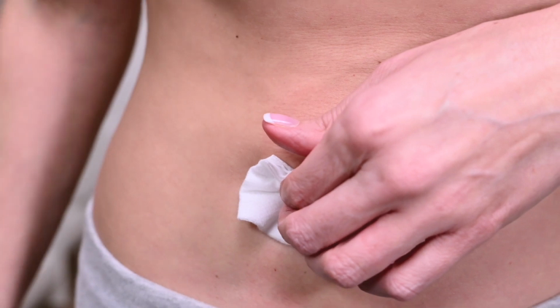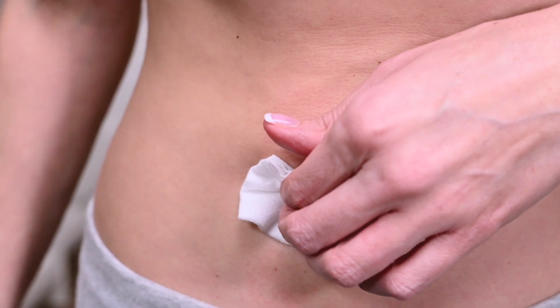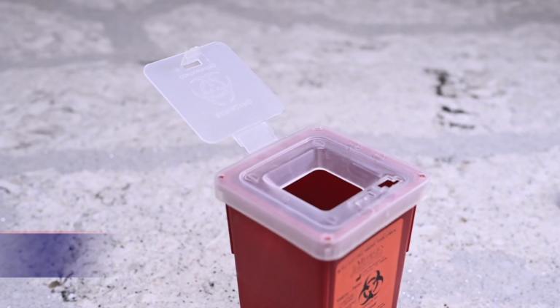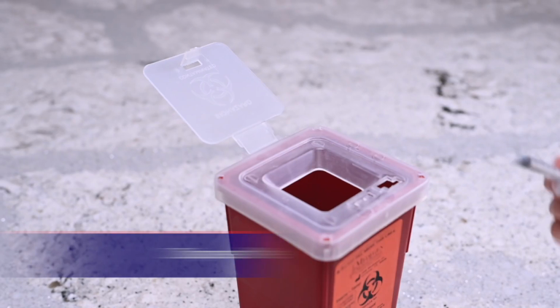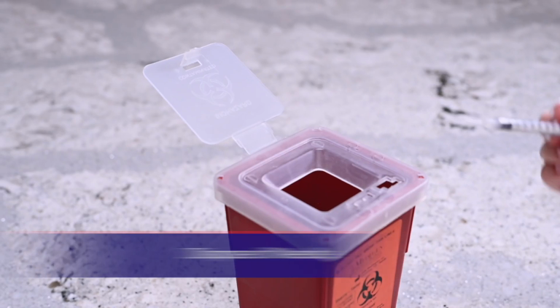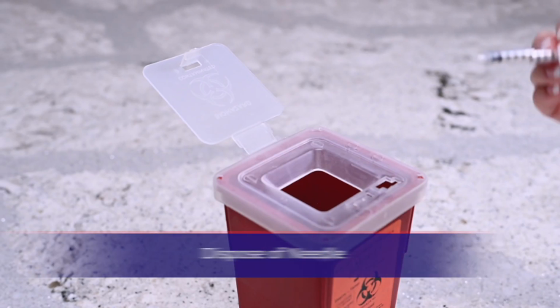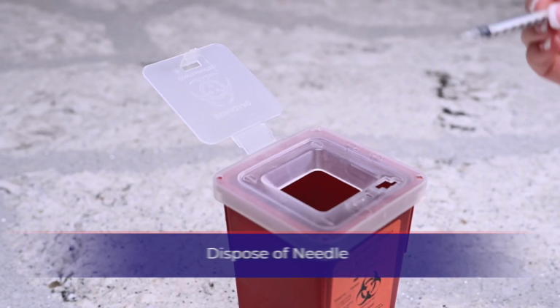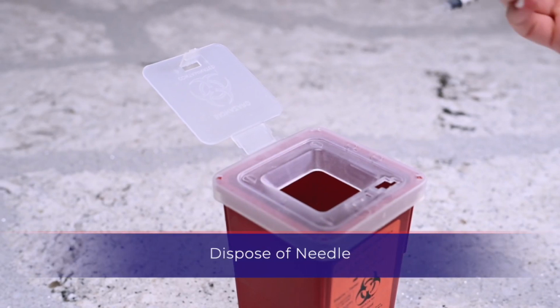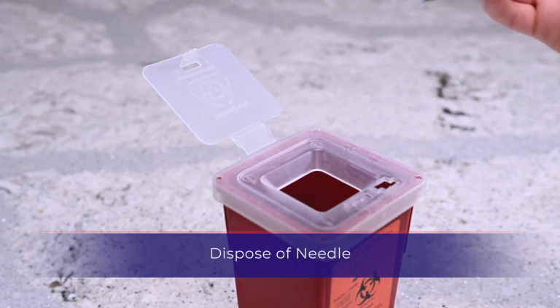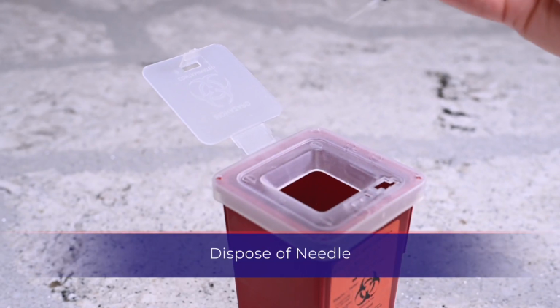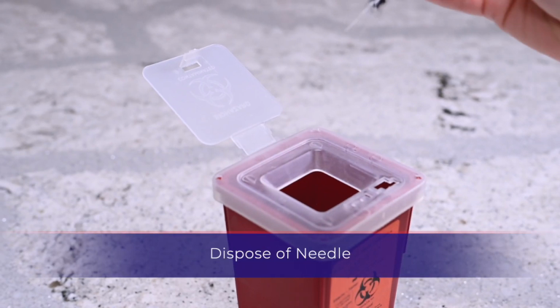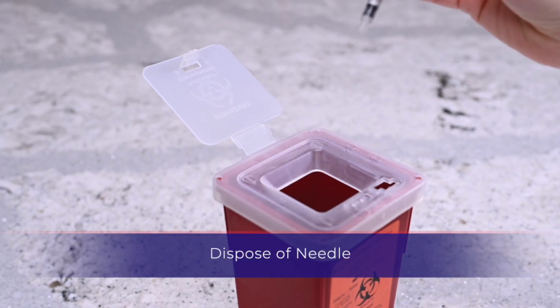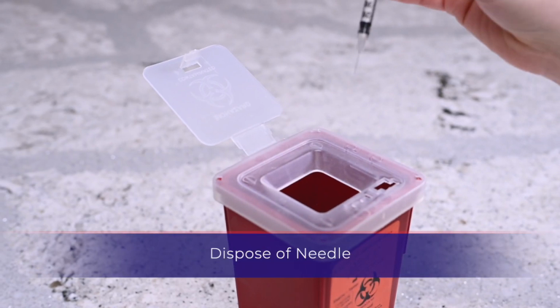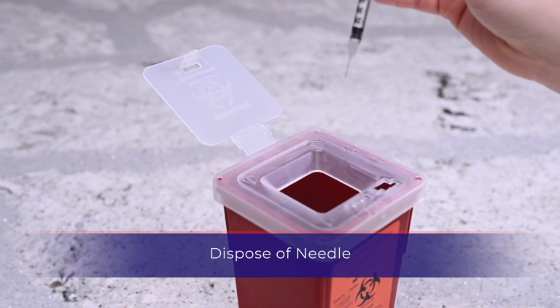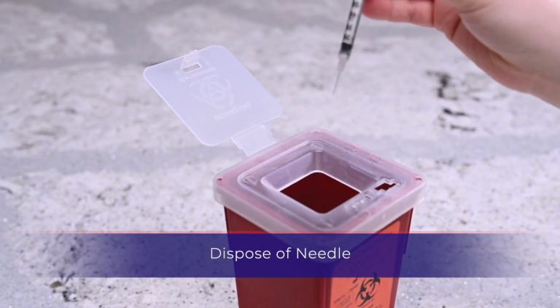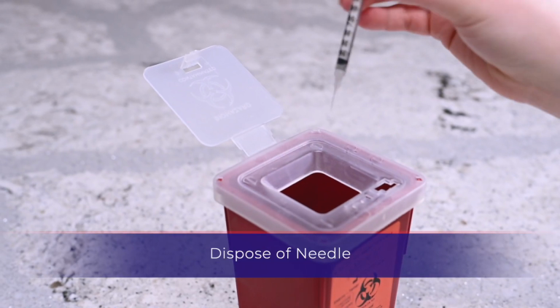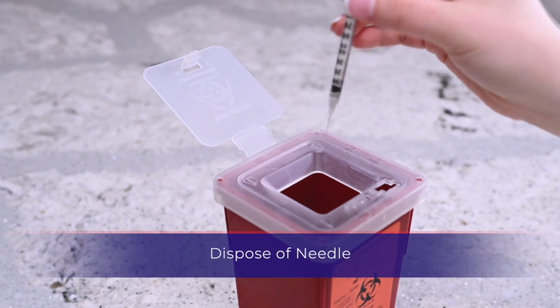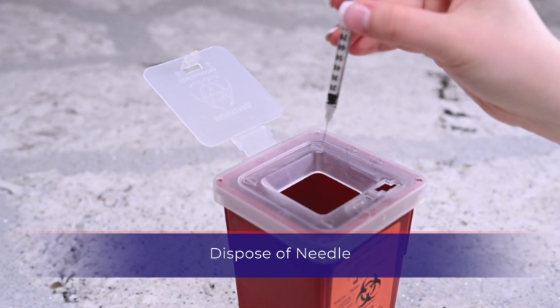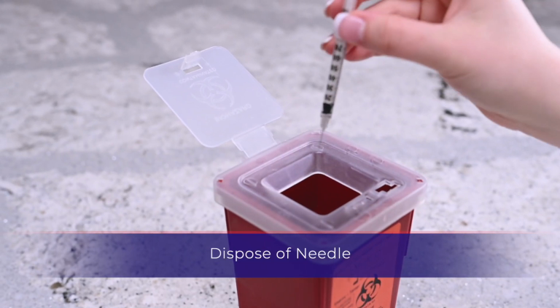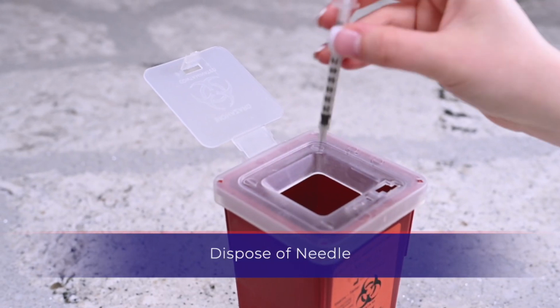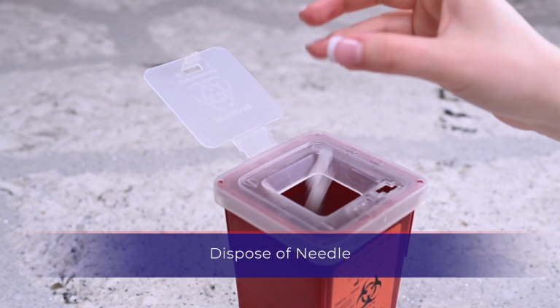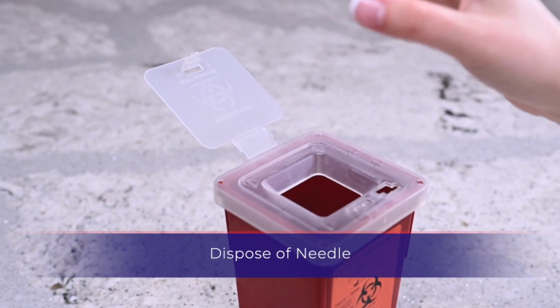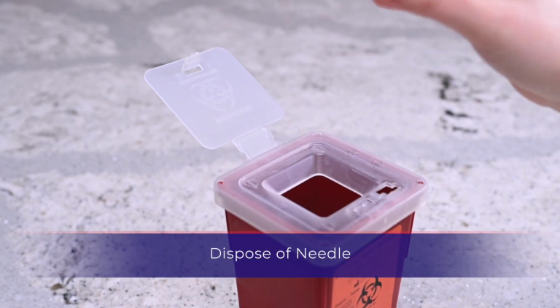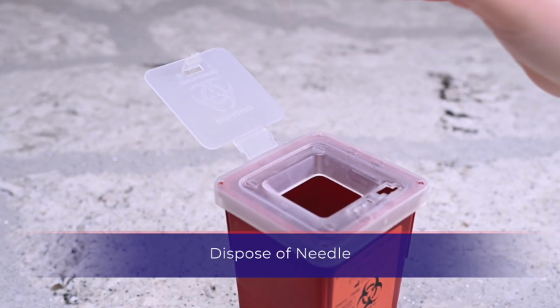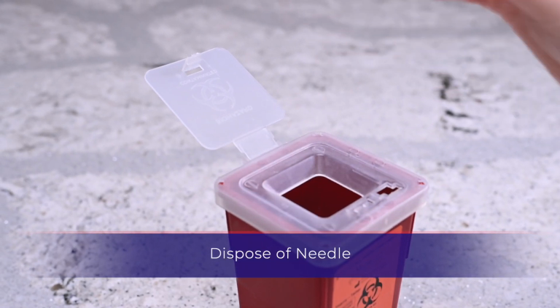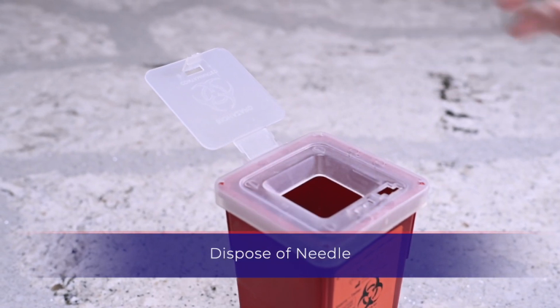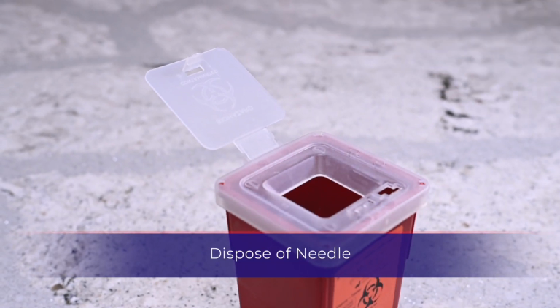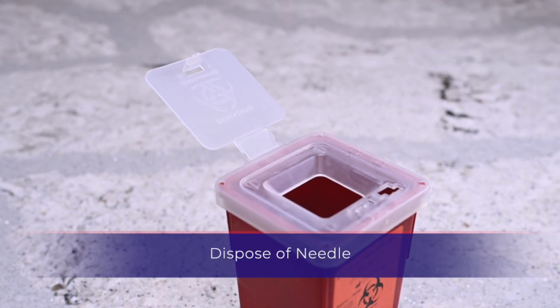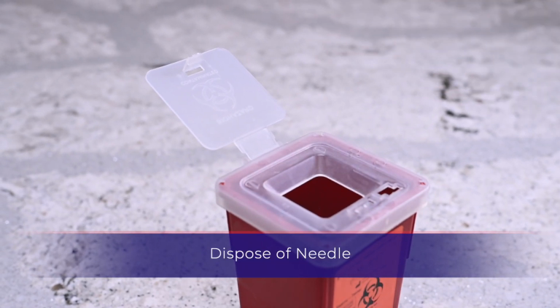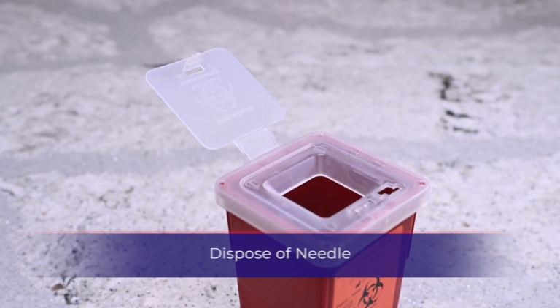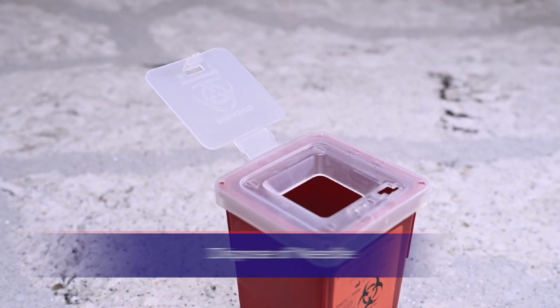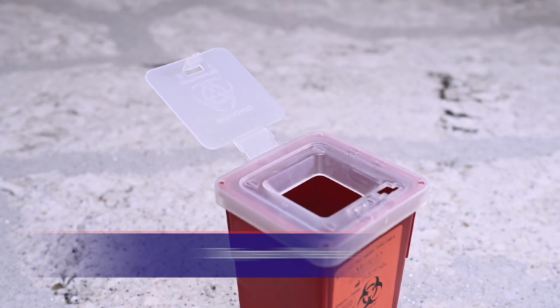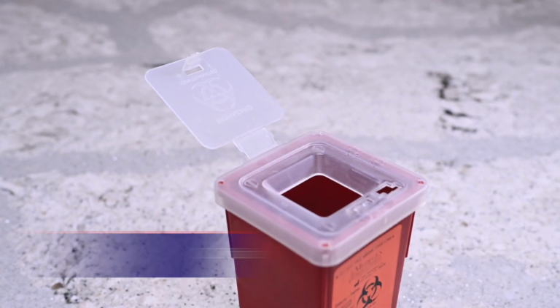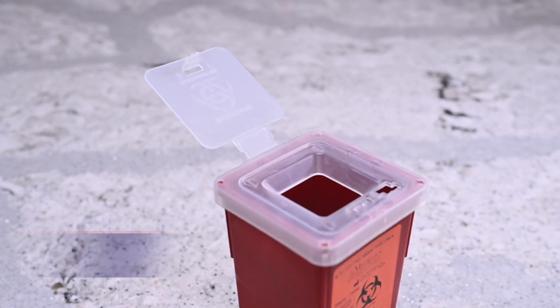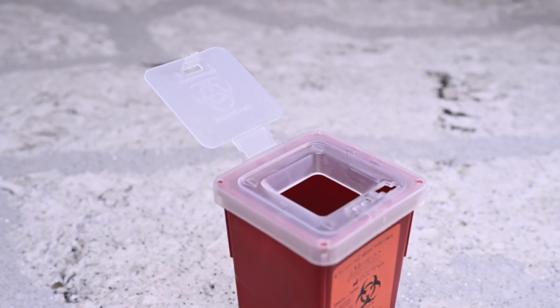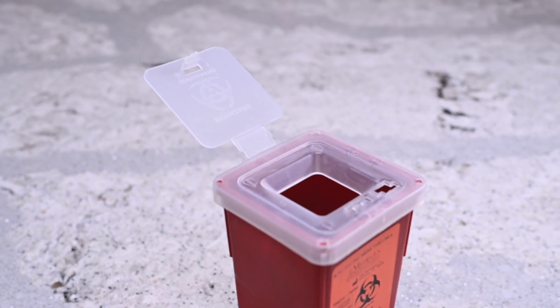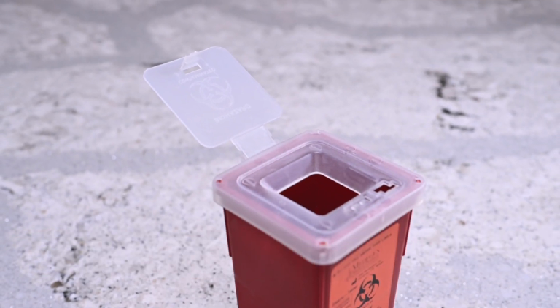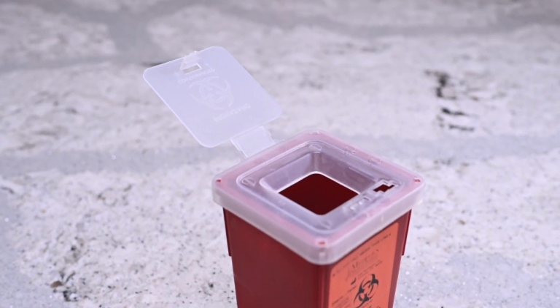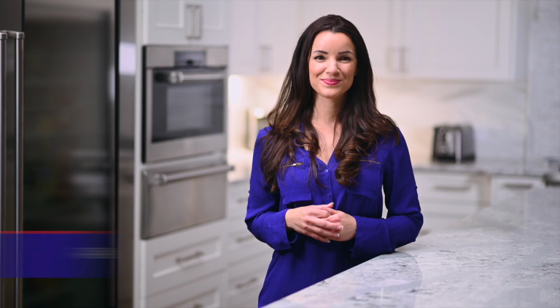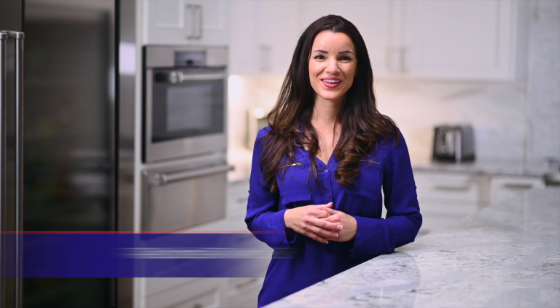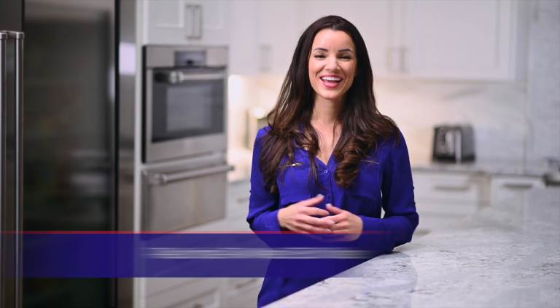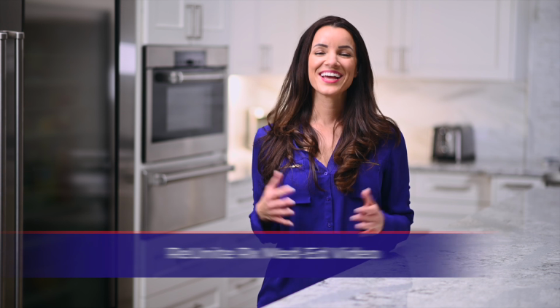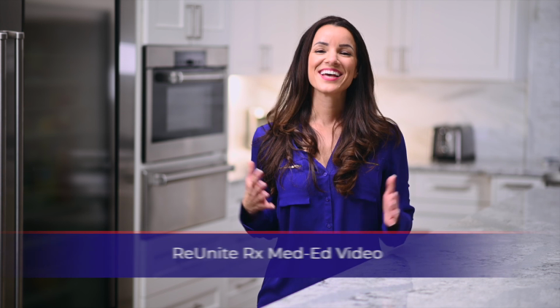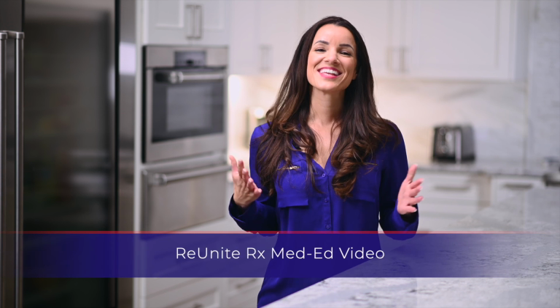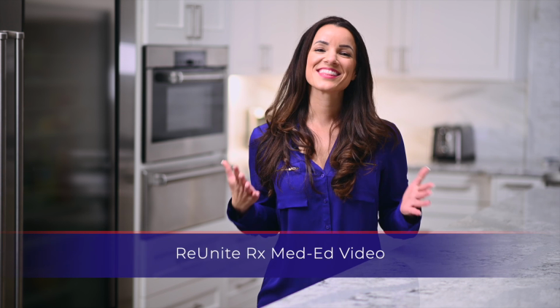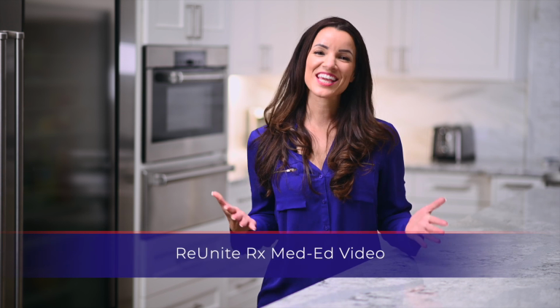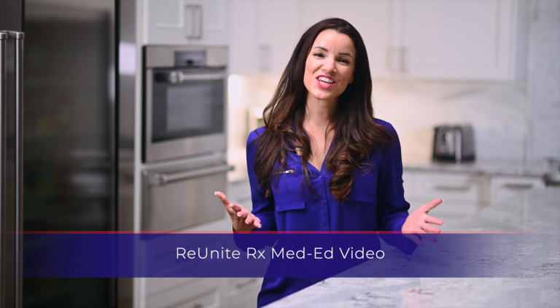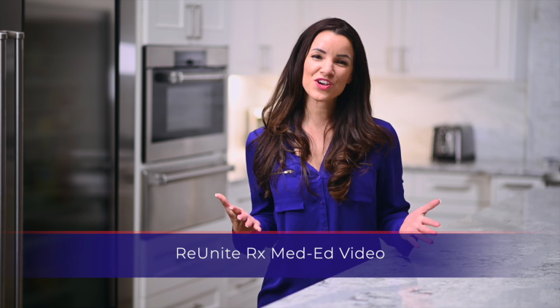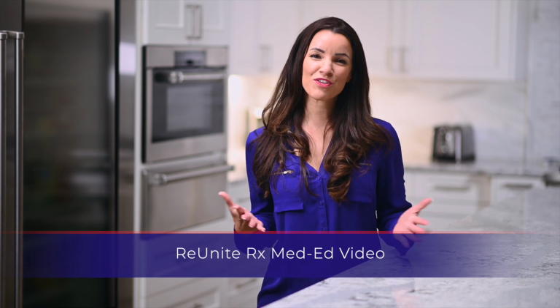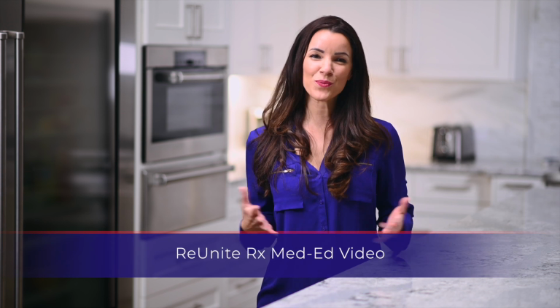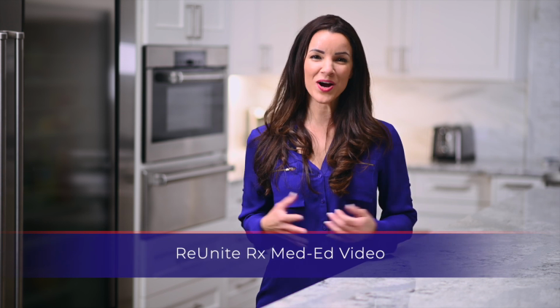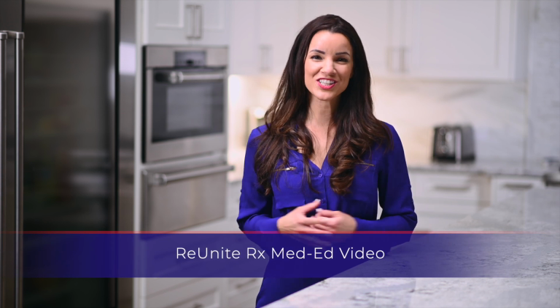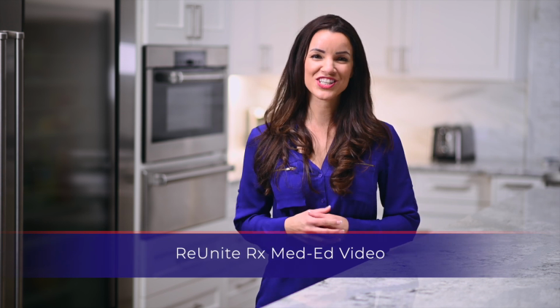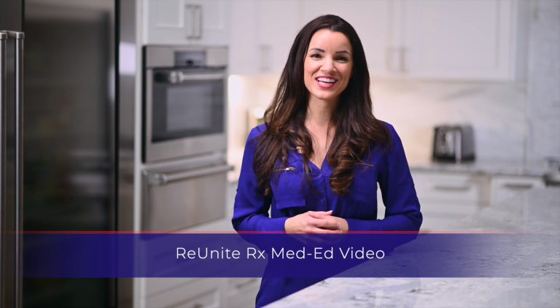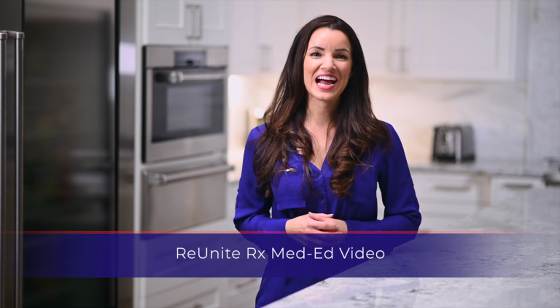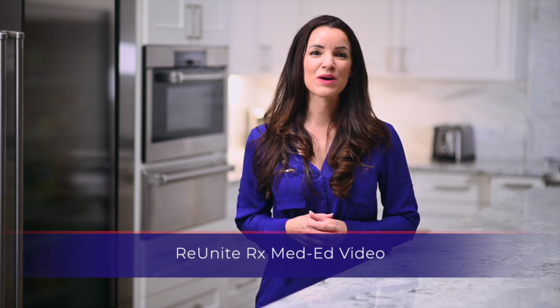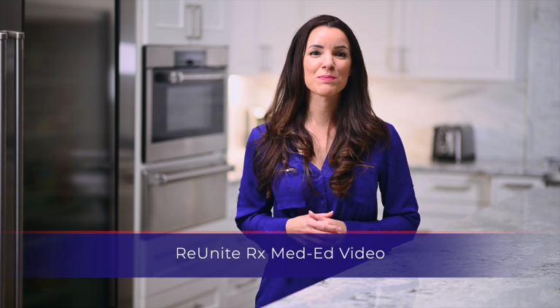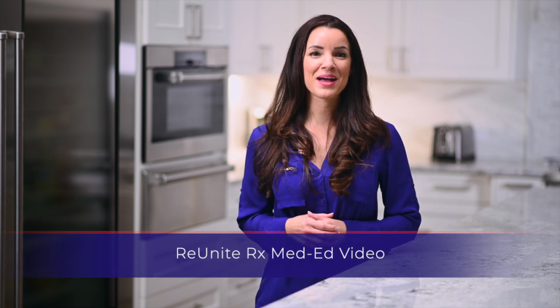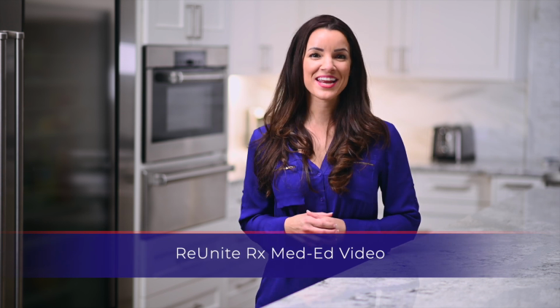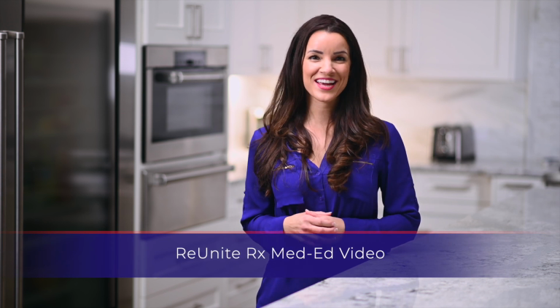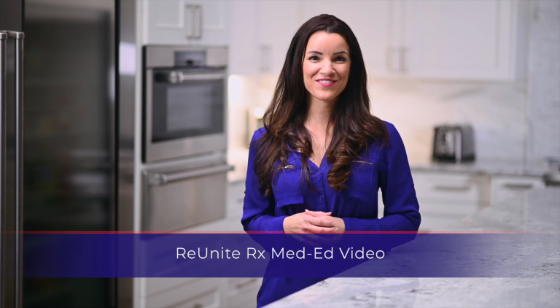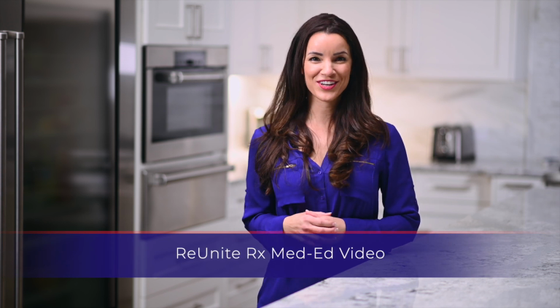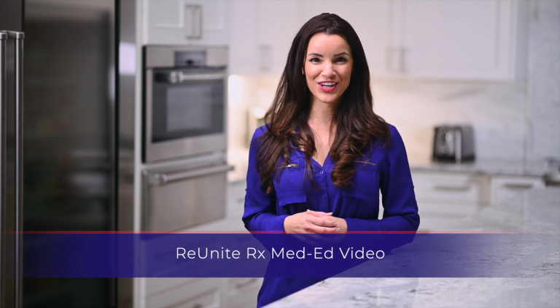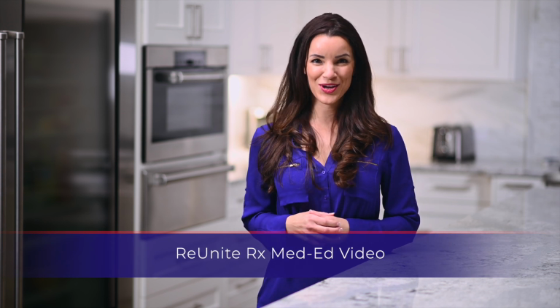Dispose of the used syringe into the designated sharps container. Thank you for watching our med ed video.